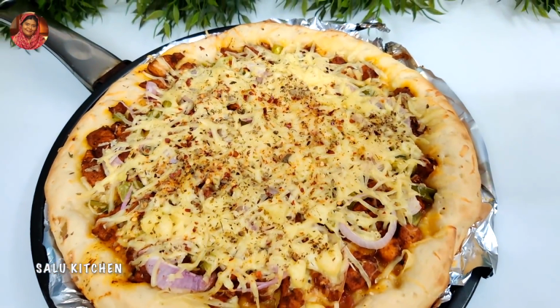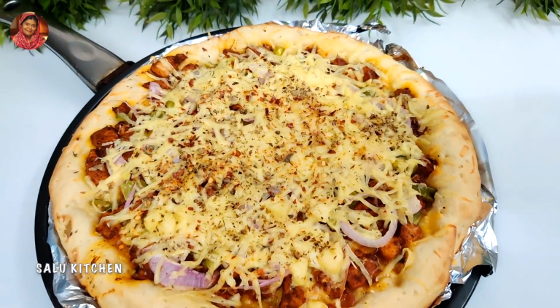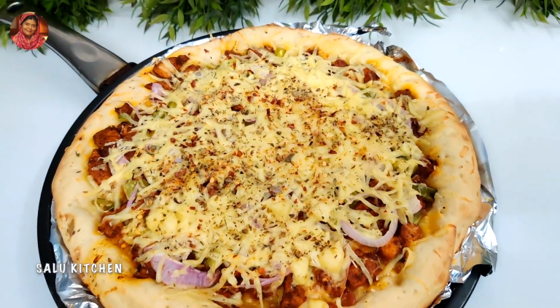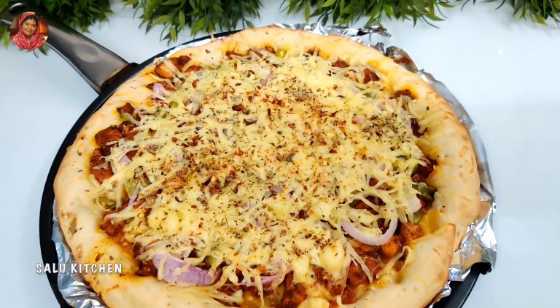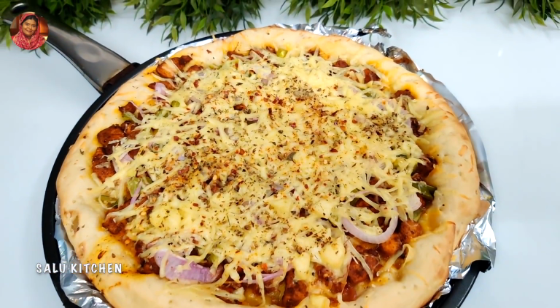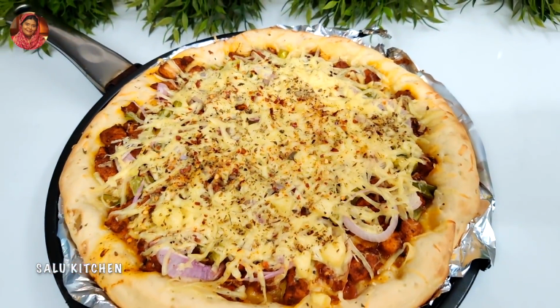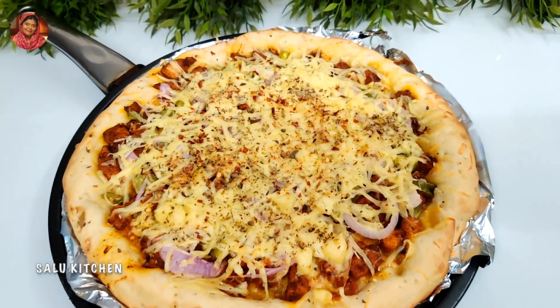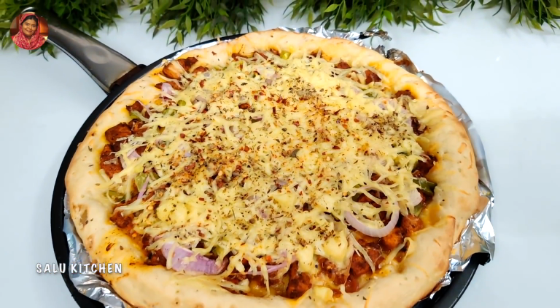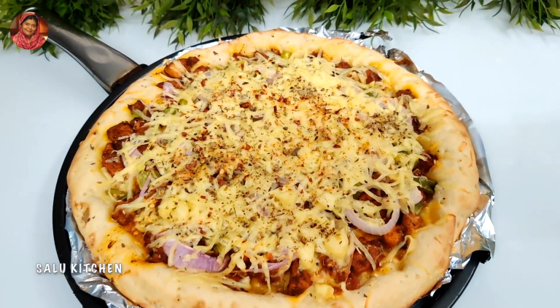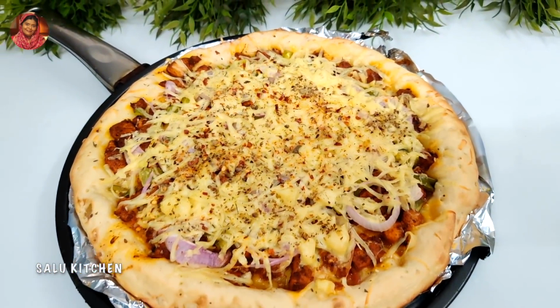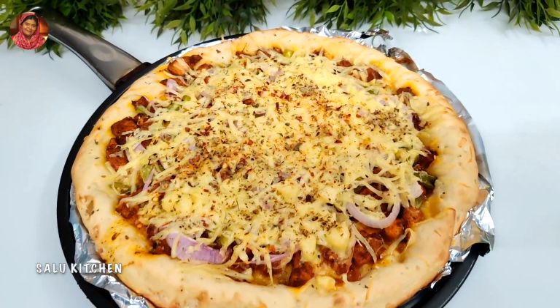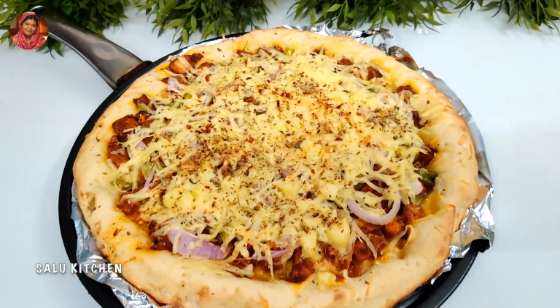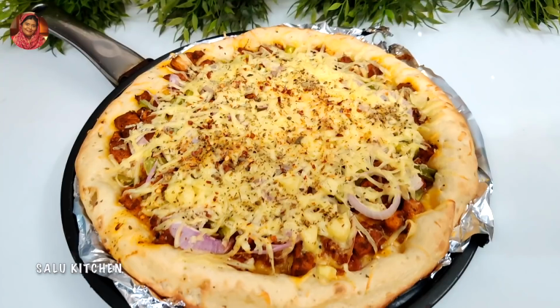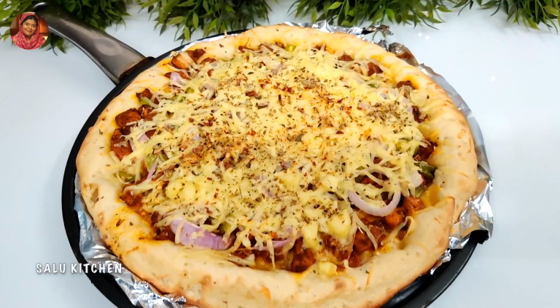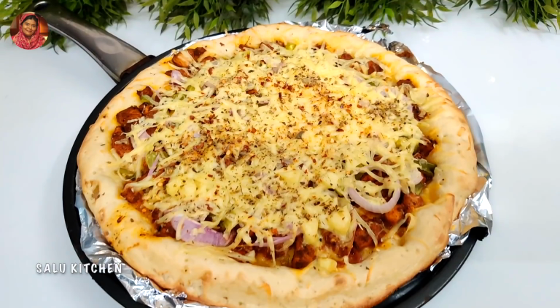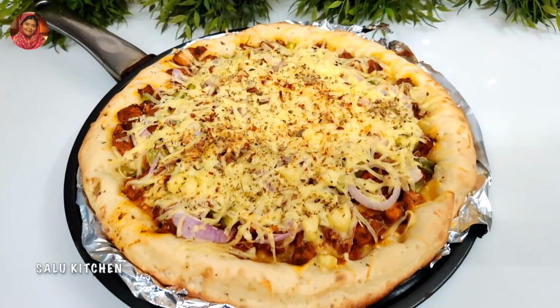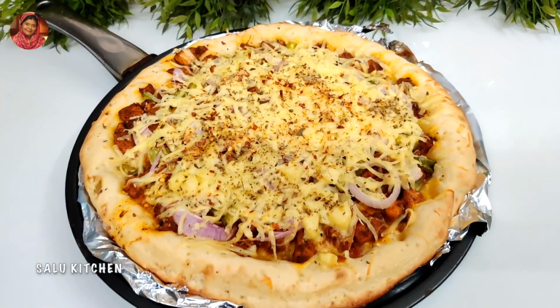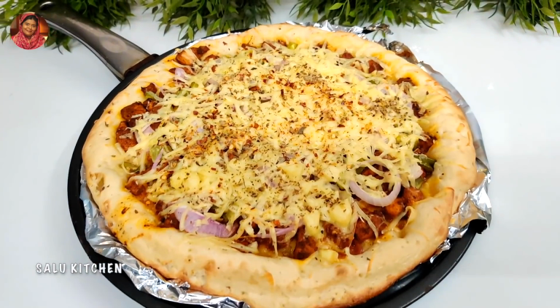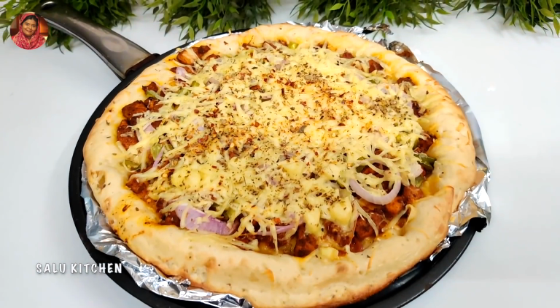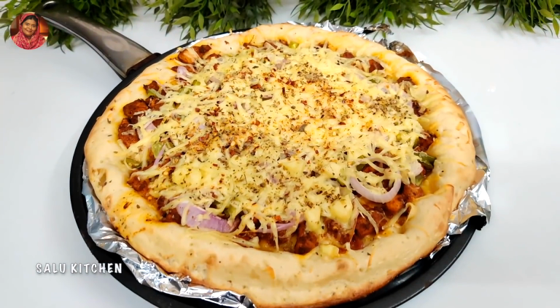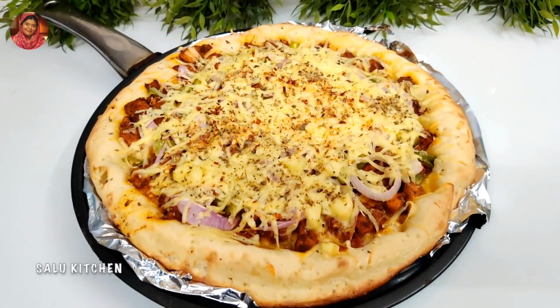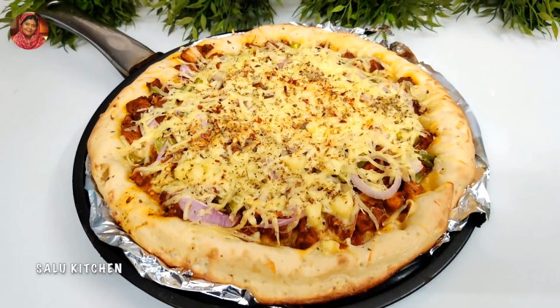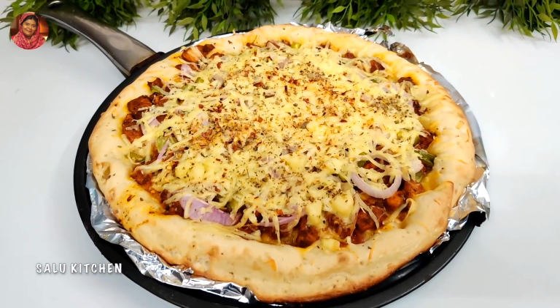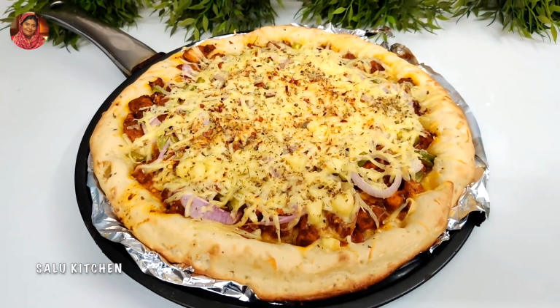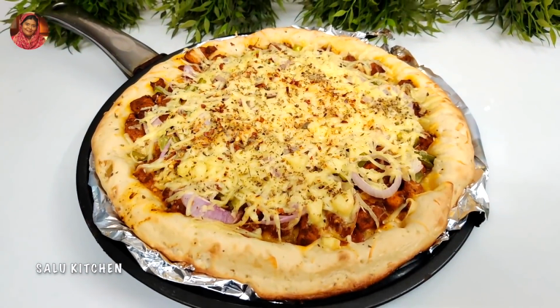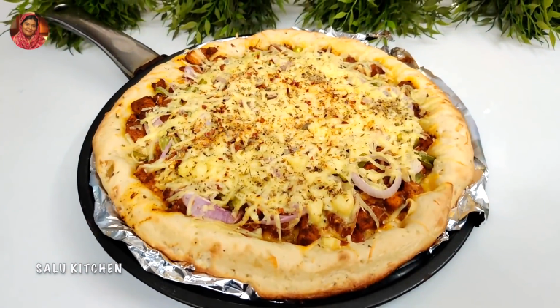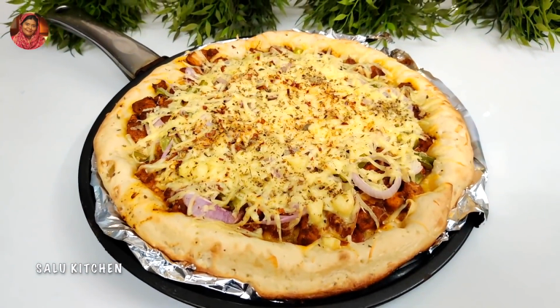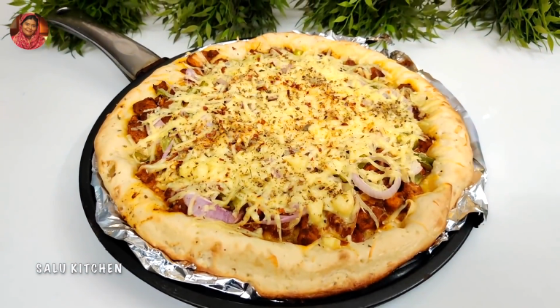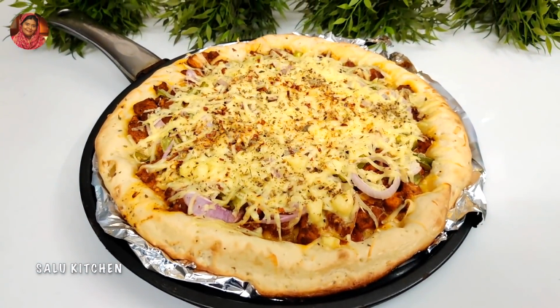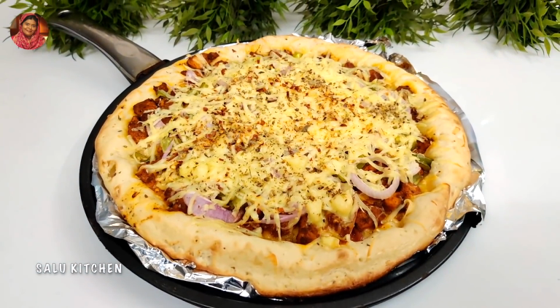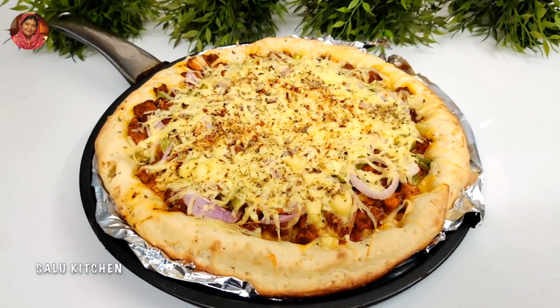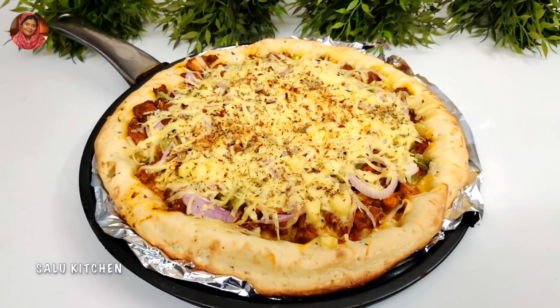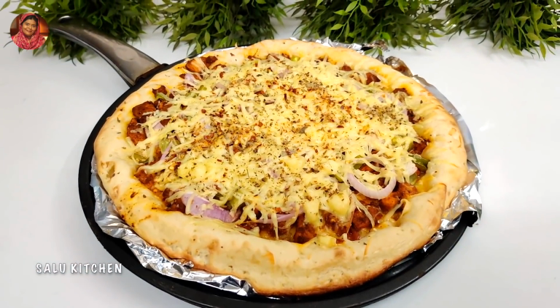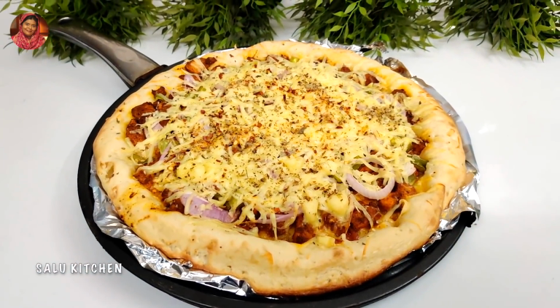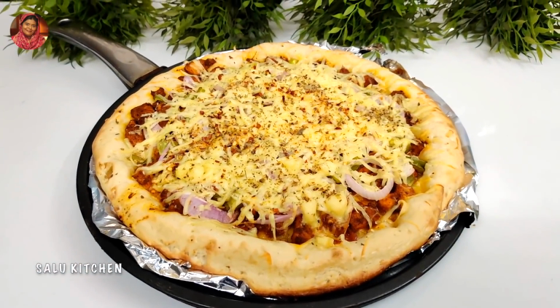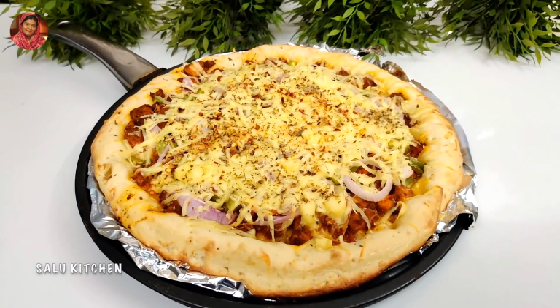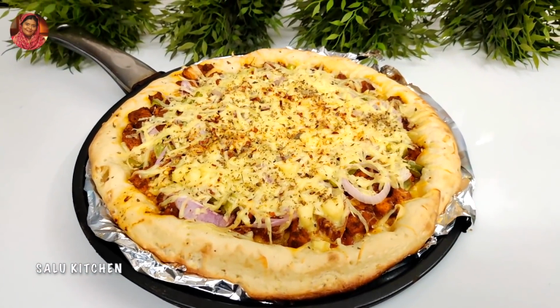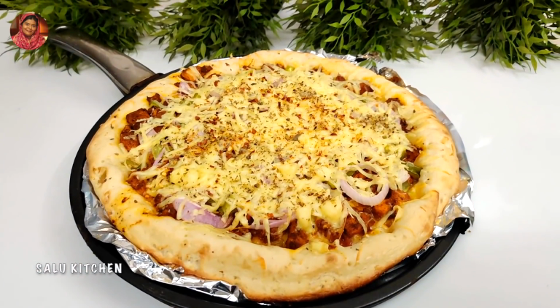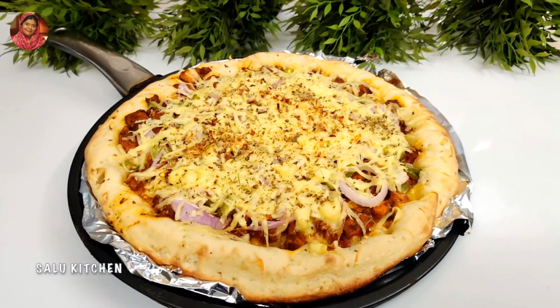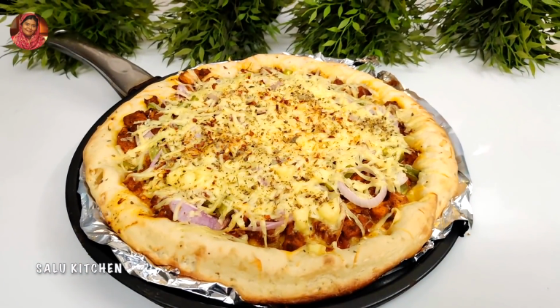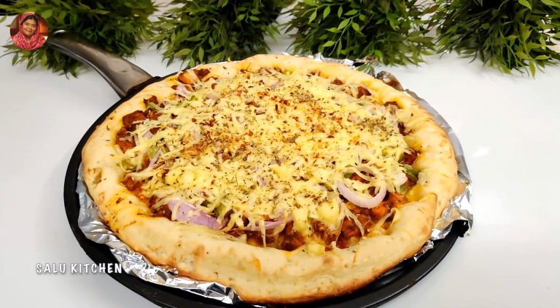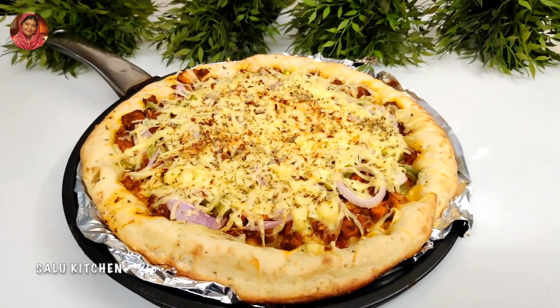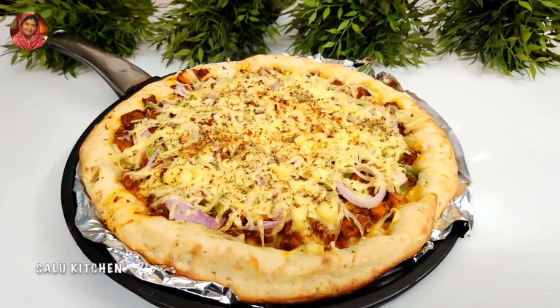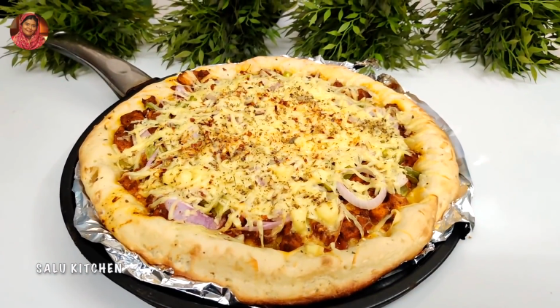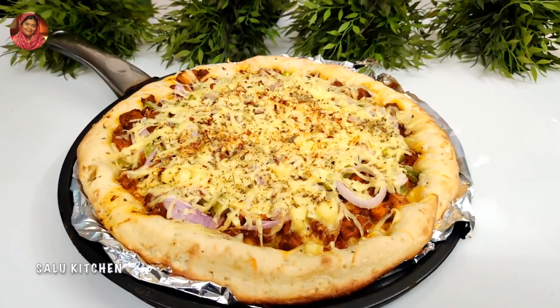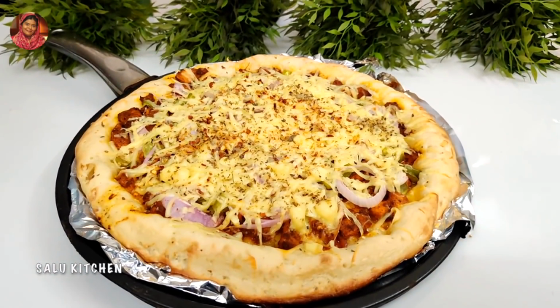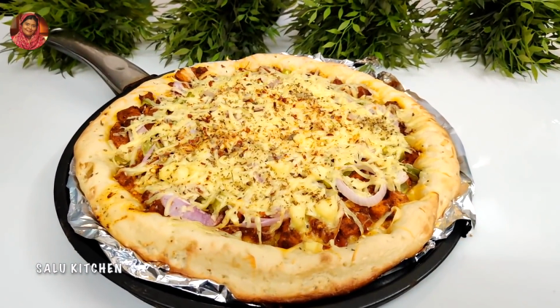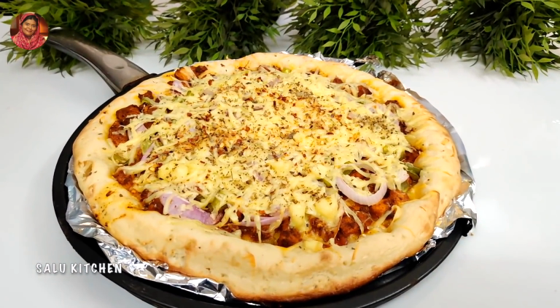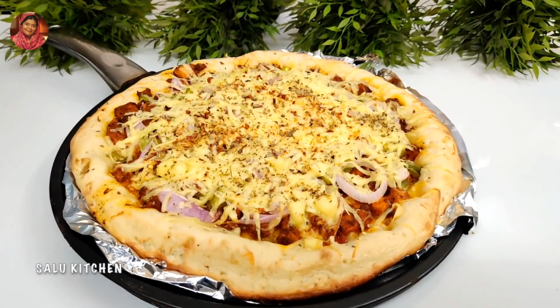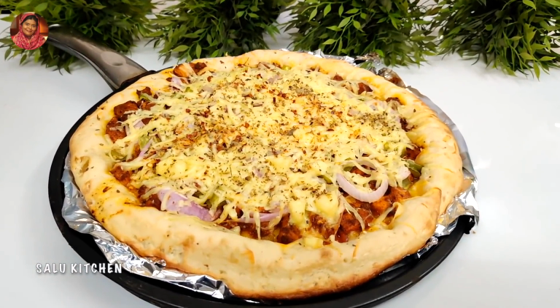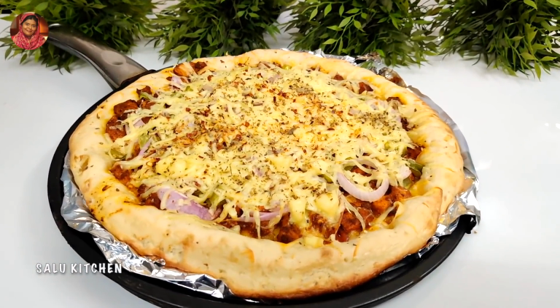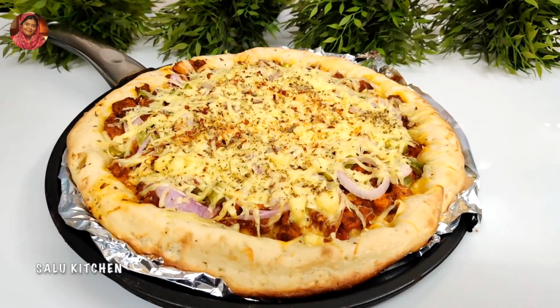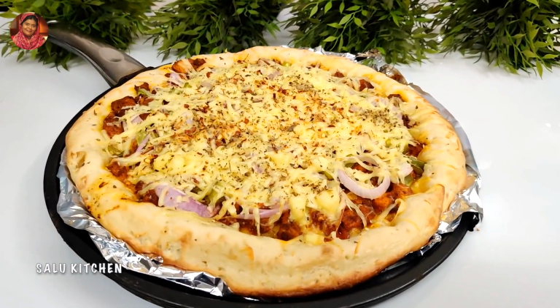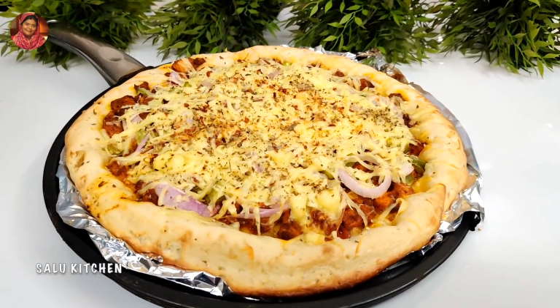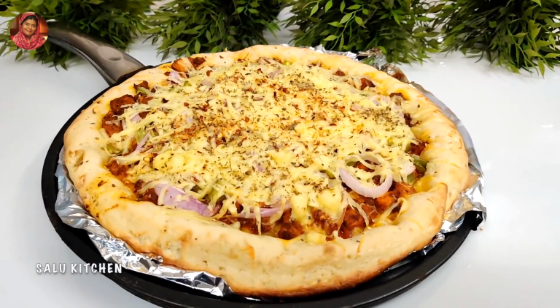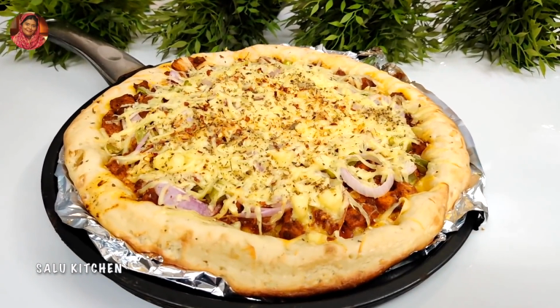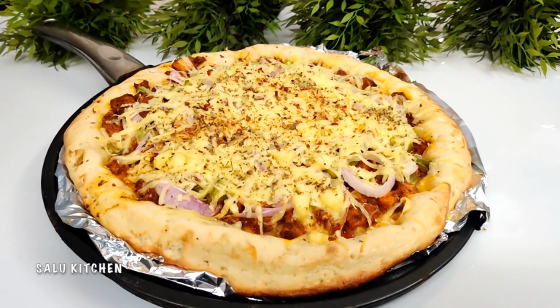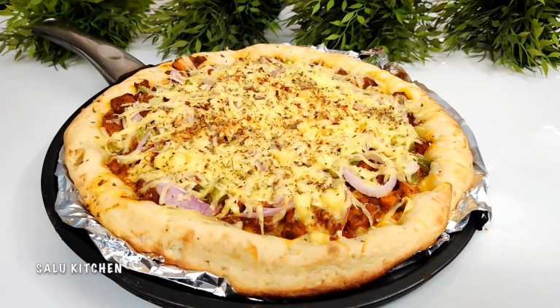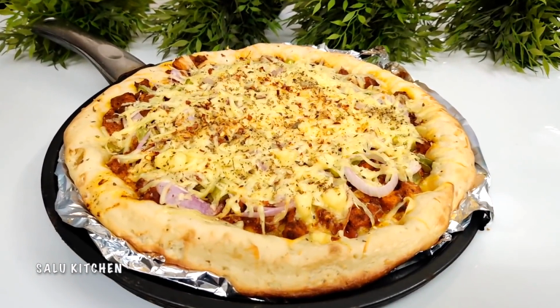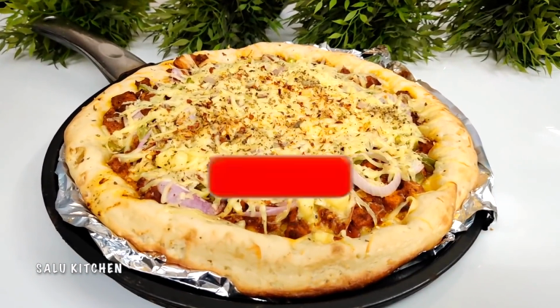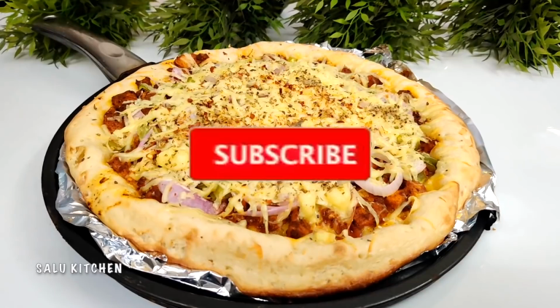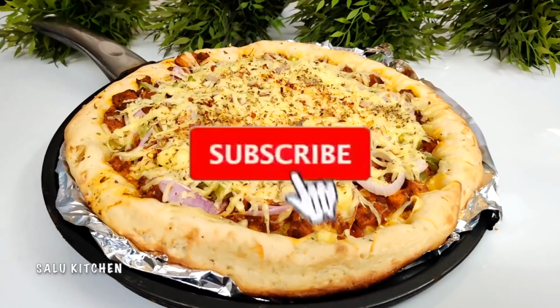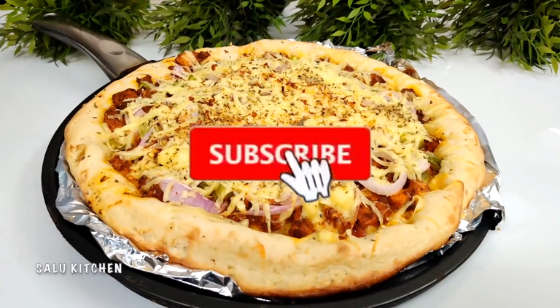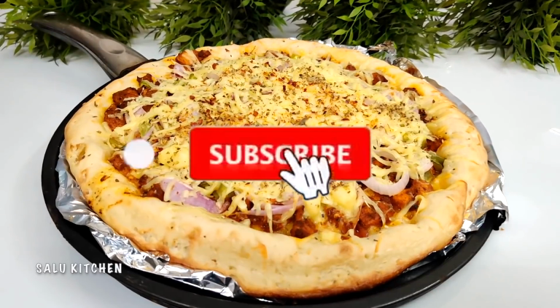It's ready to make pizza. If you try it or not, you can try it.